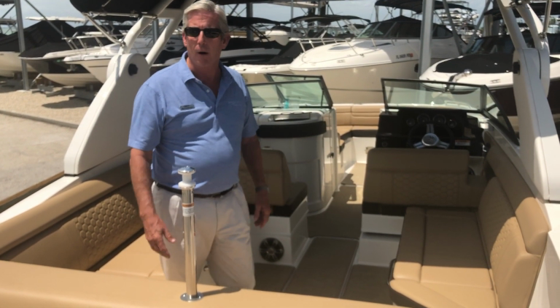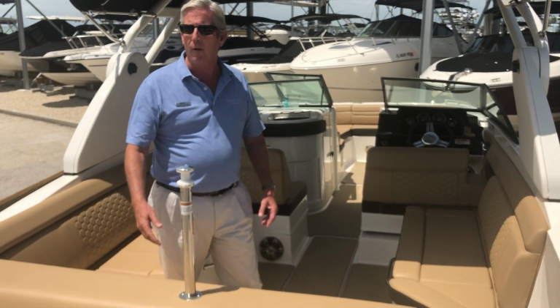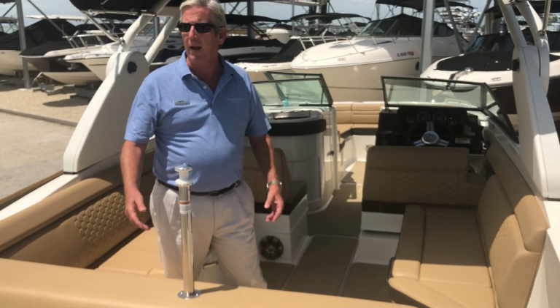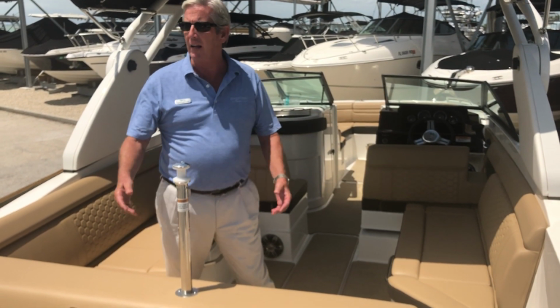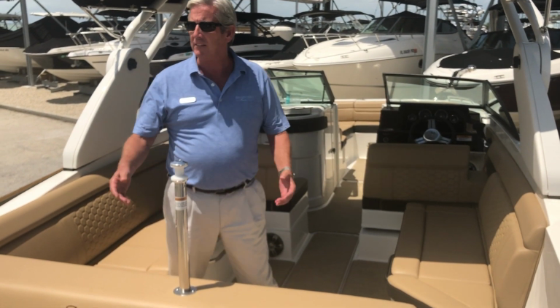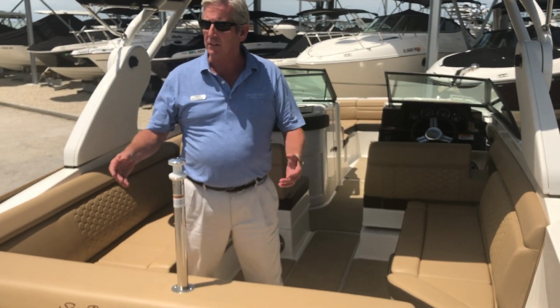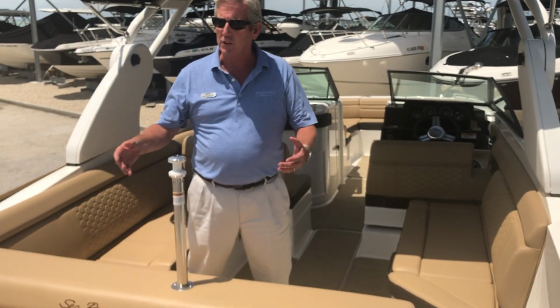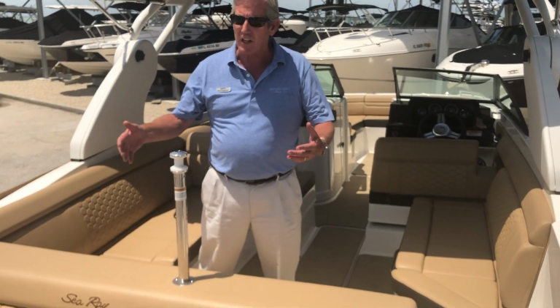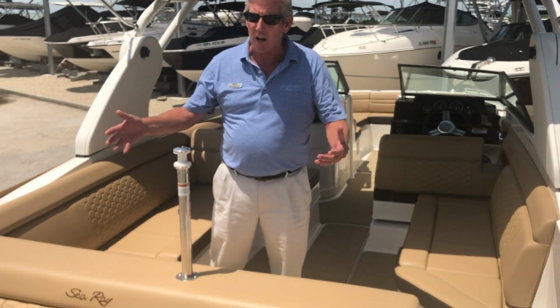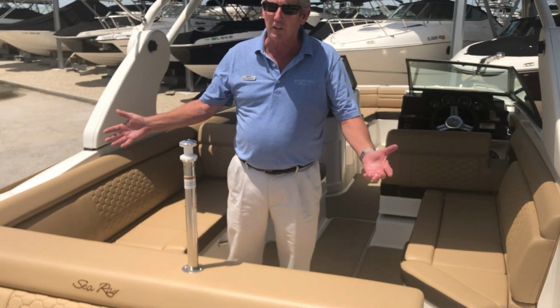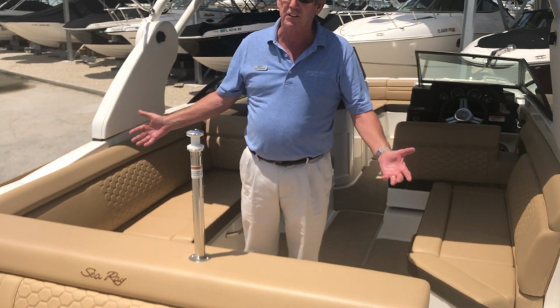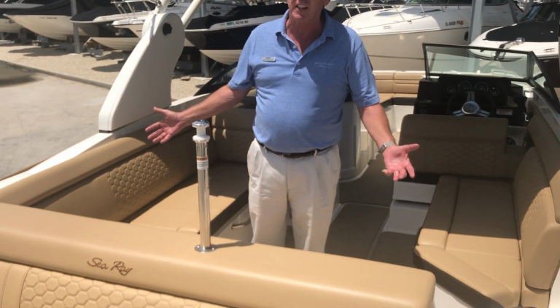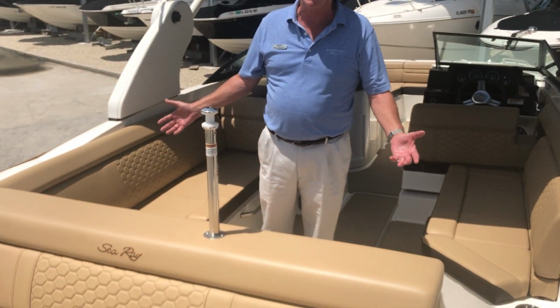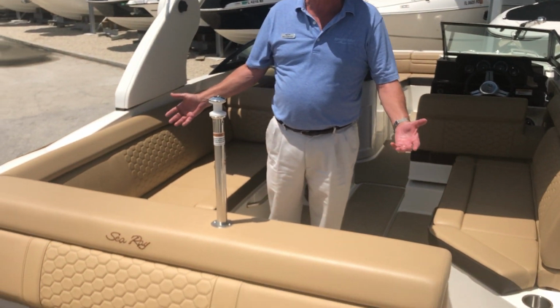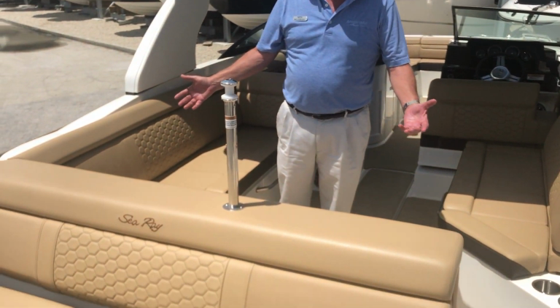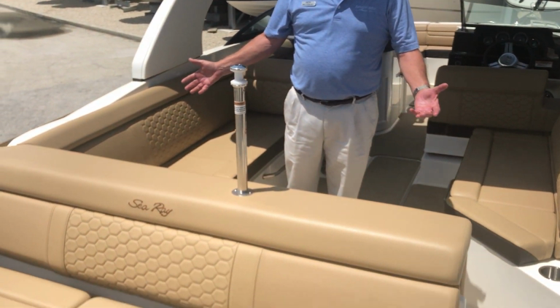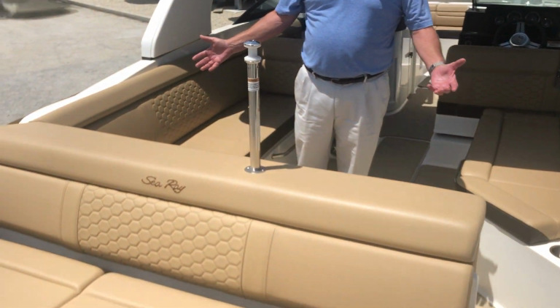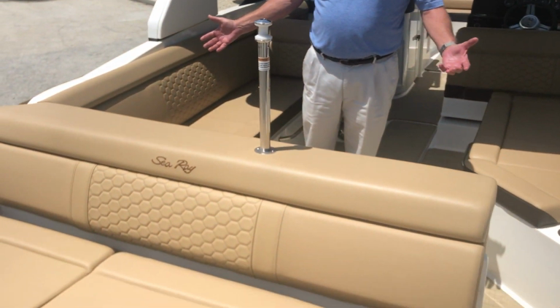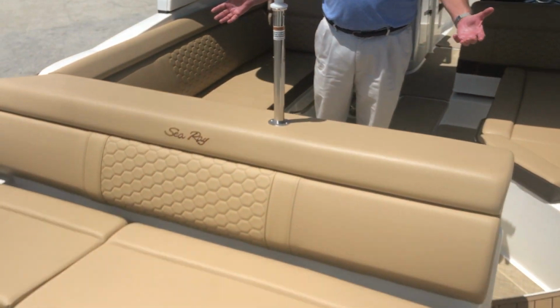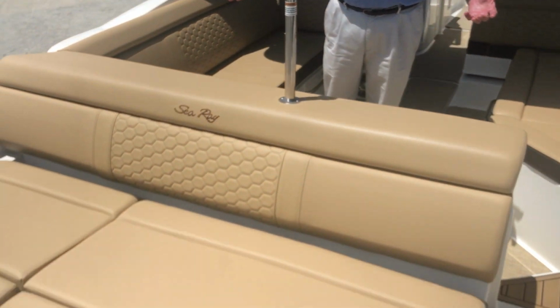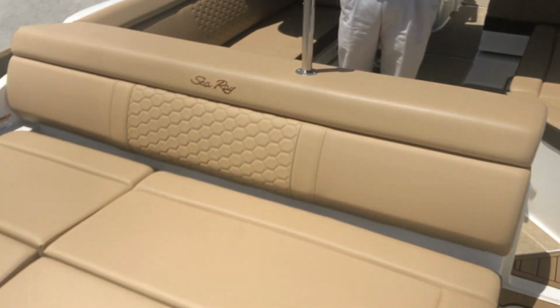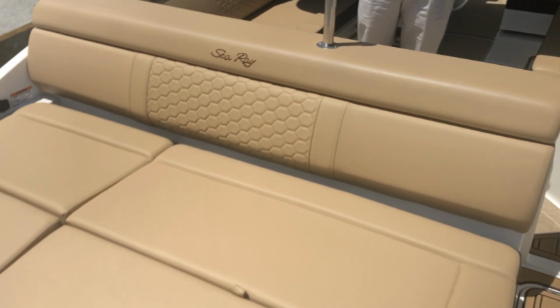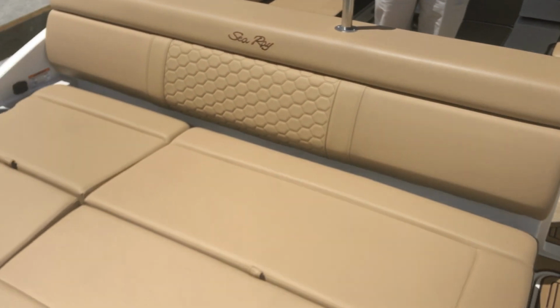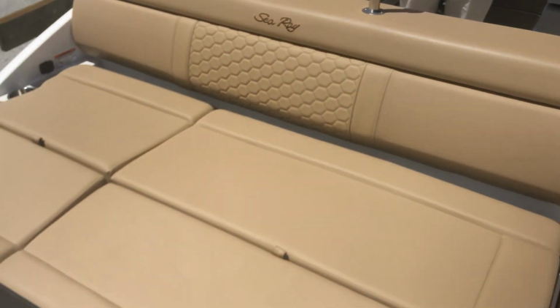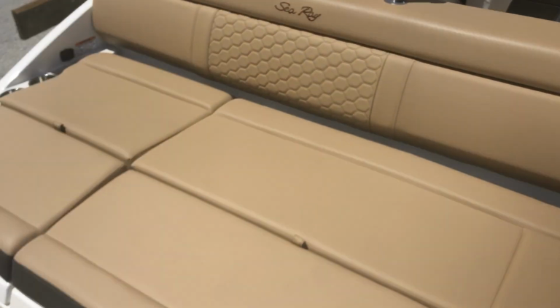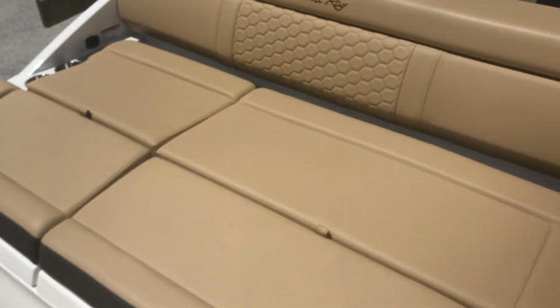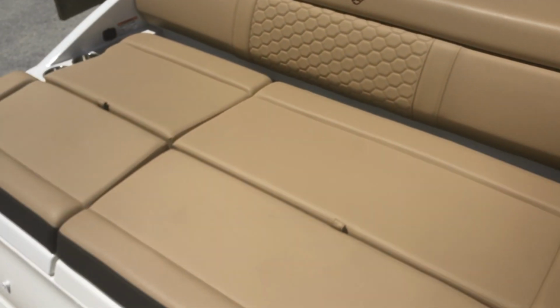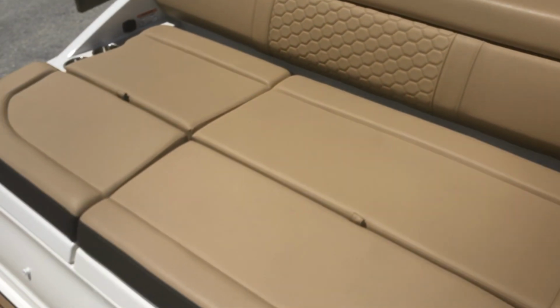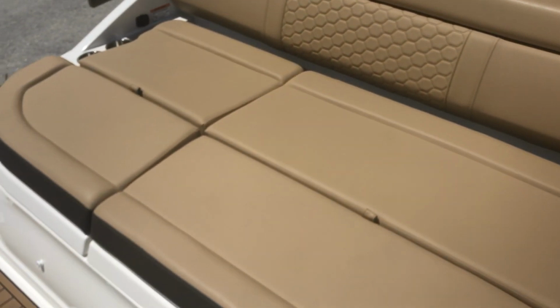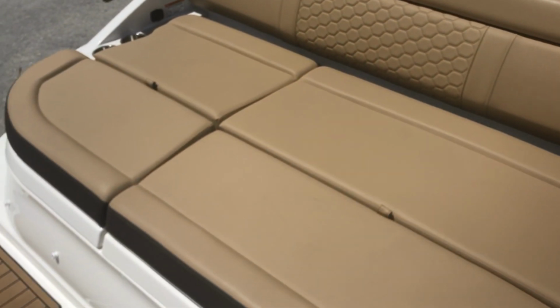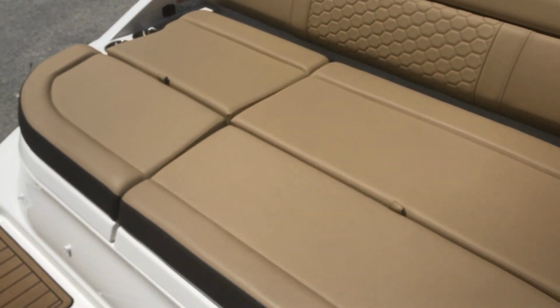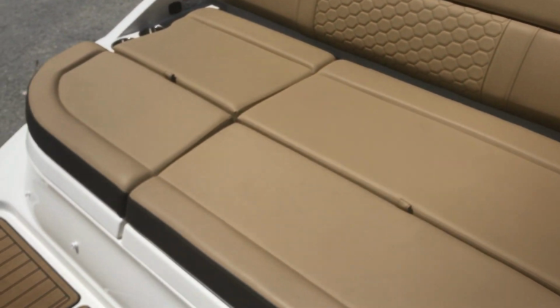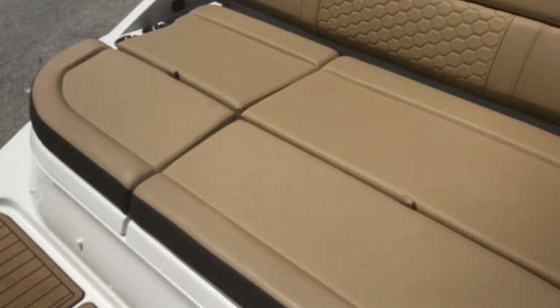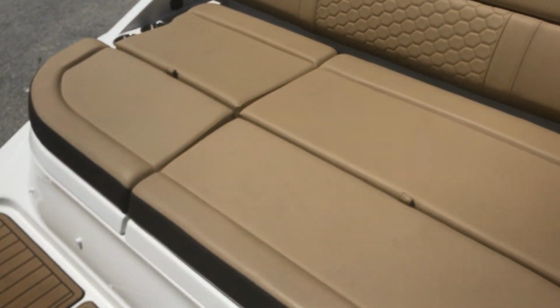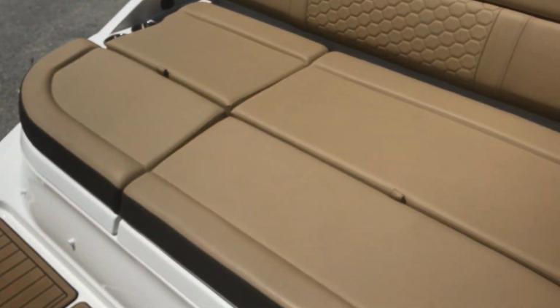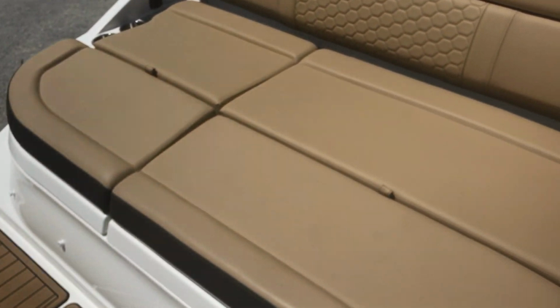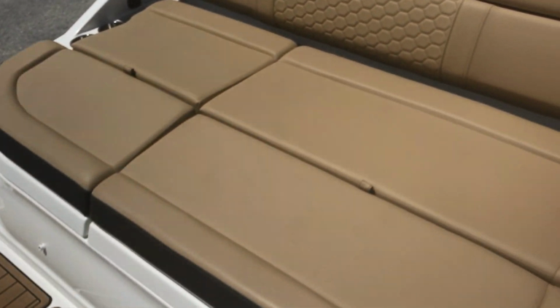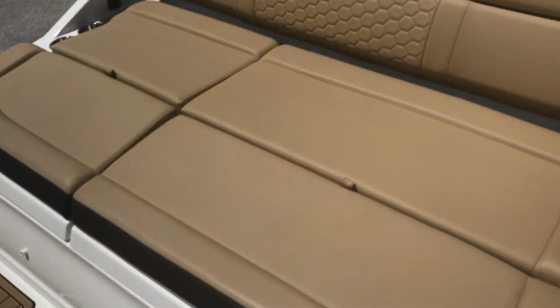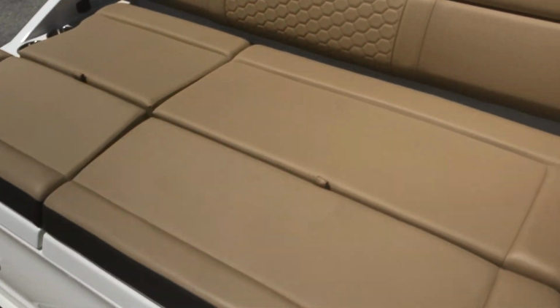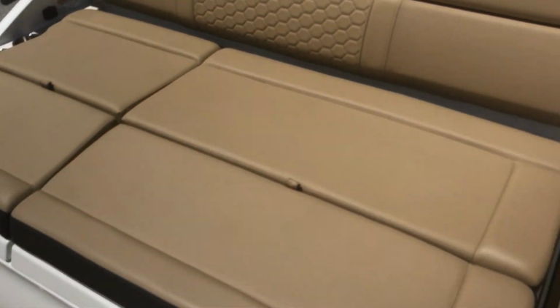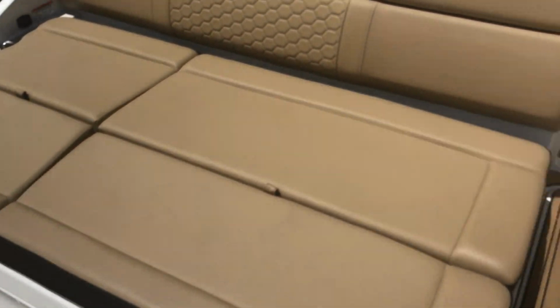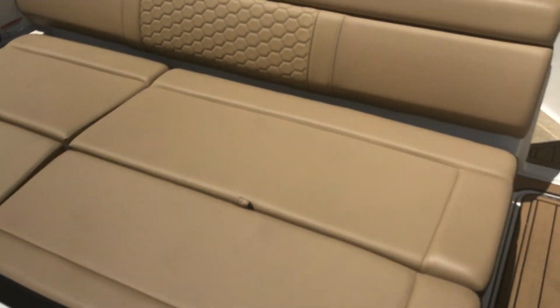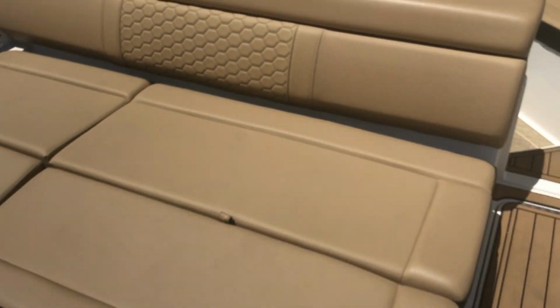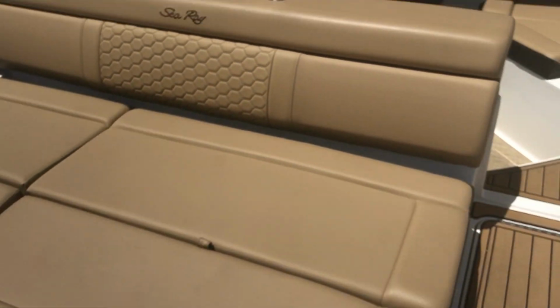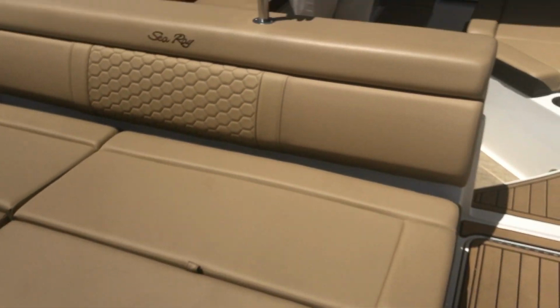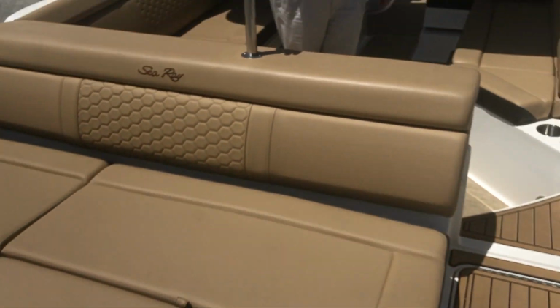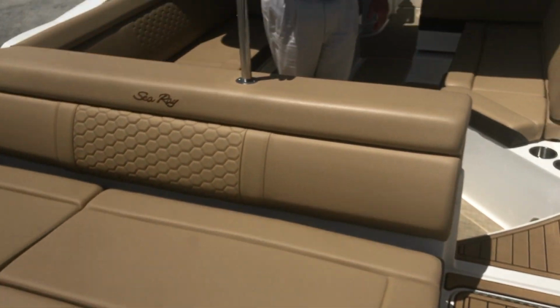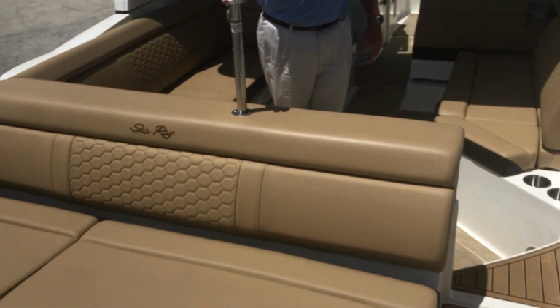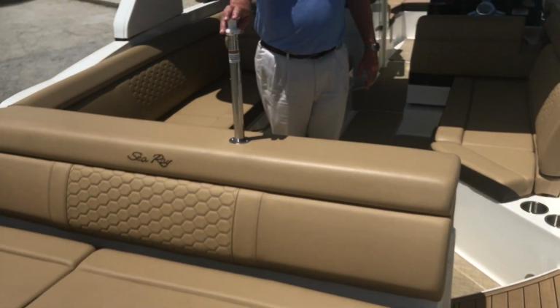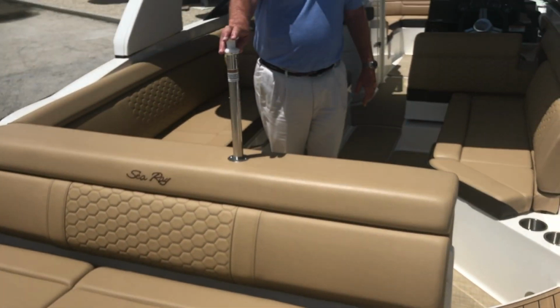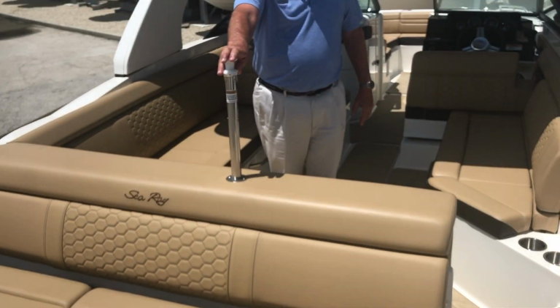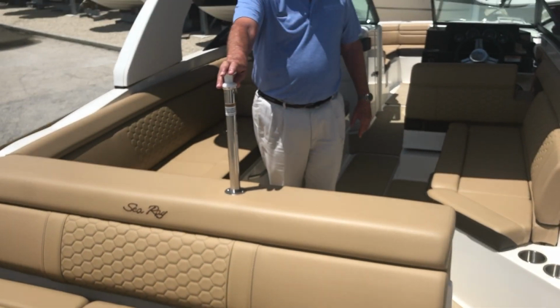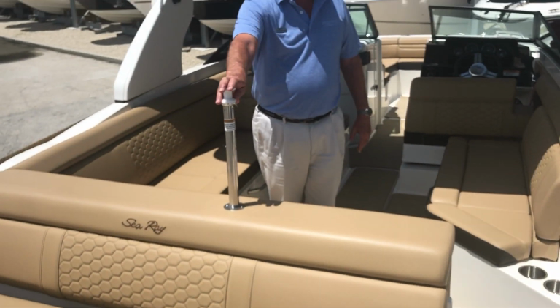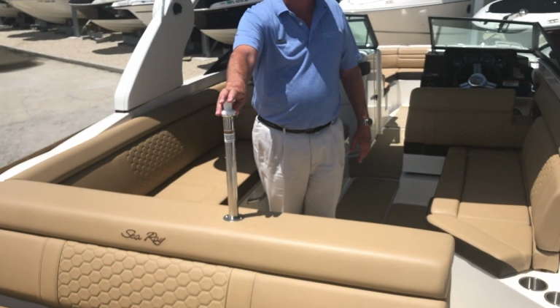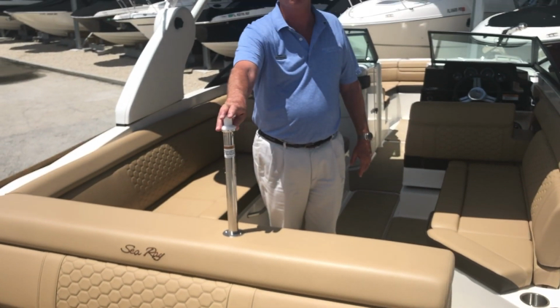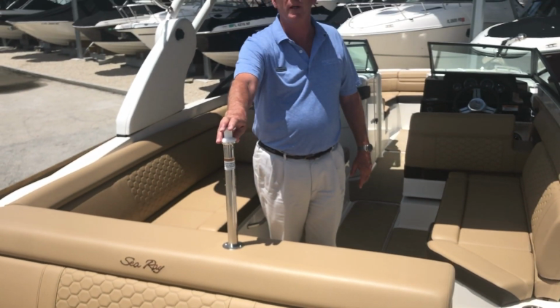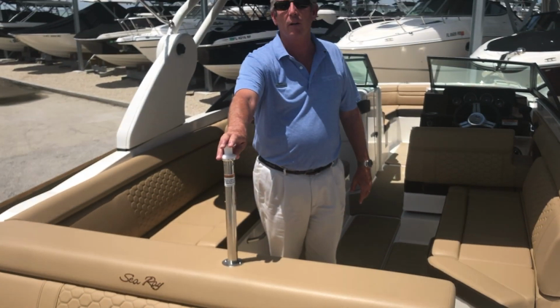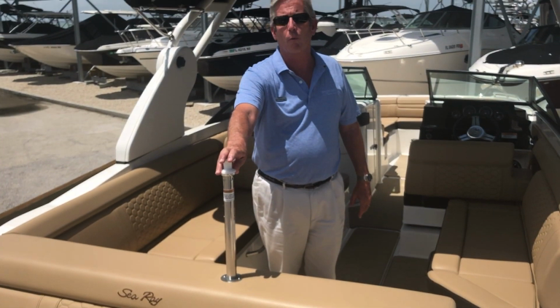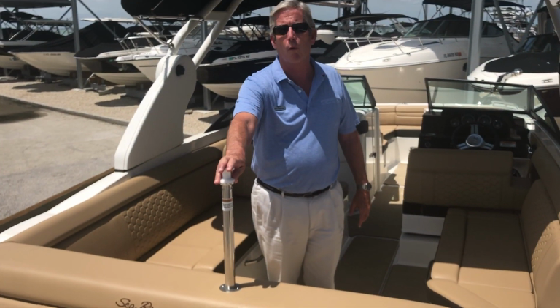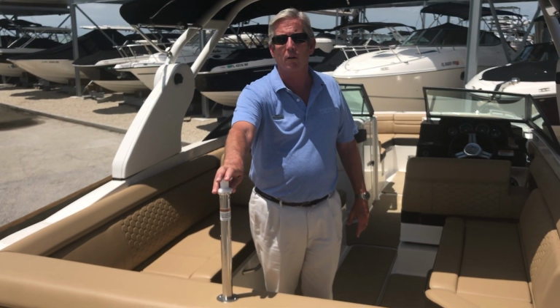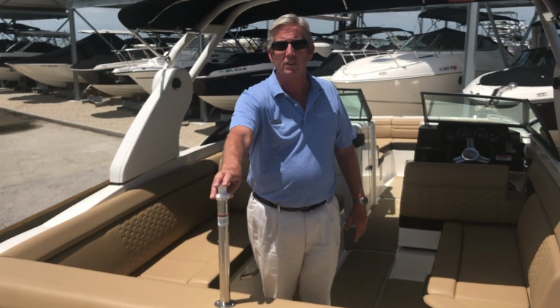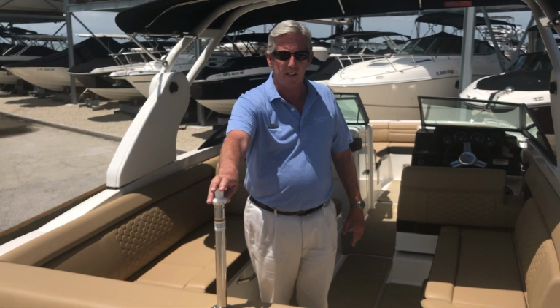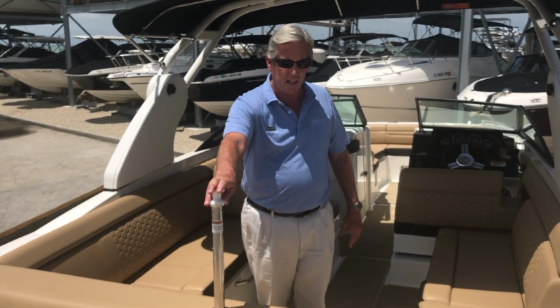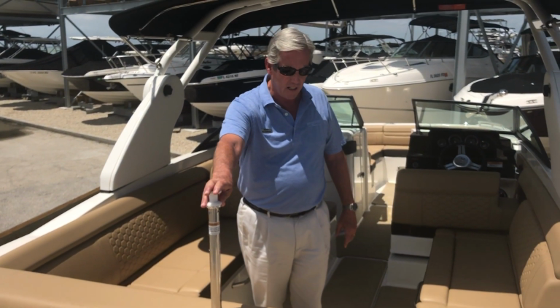The boat has generous seating — seating for 12 — storage underneath, and a ski post for tubing or water skiing.